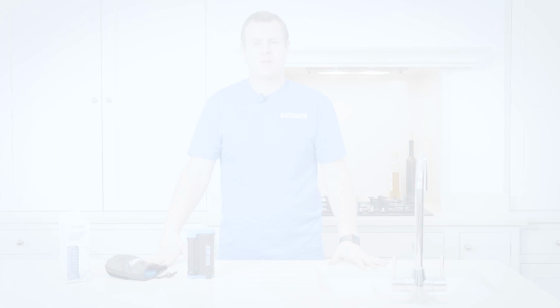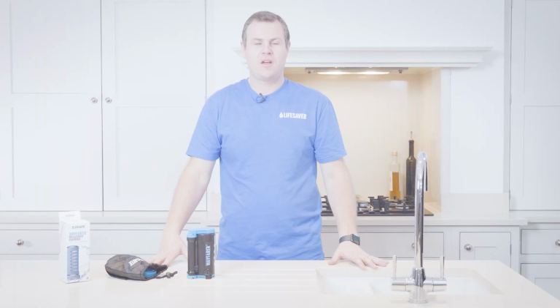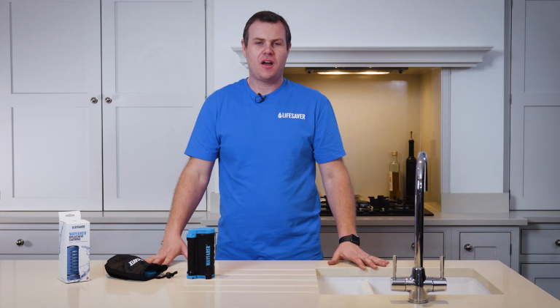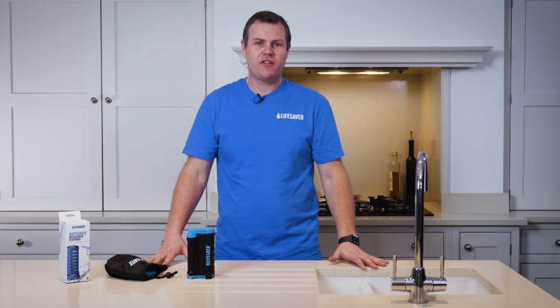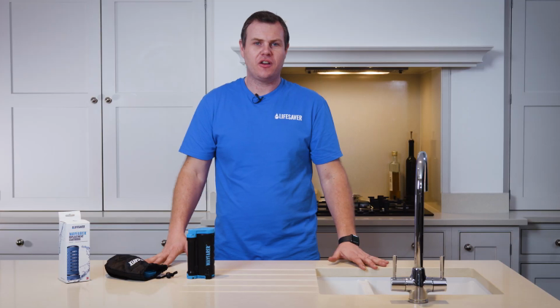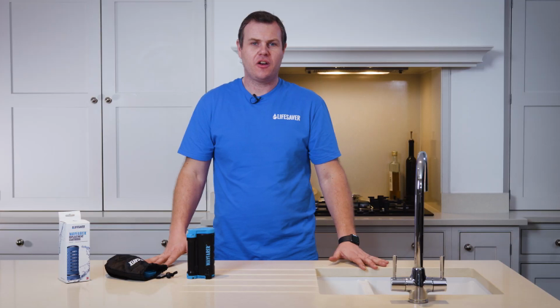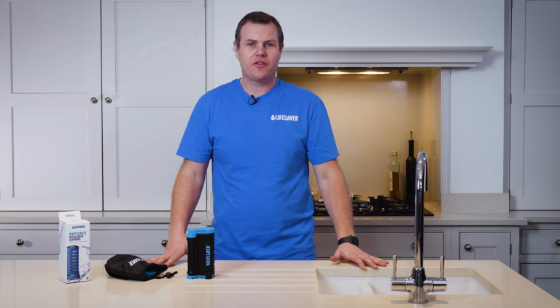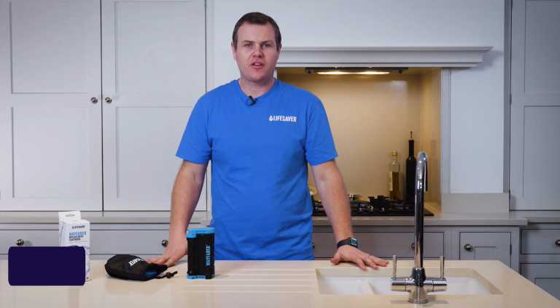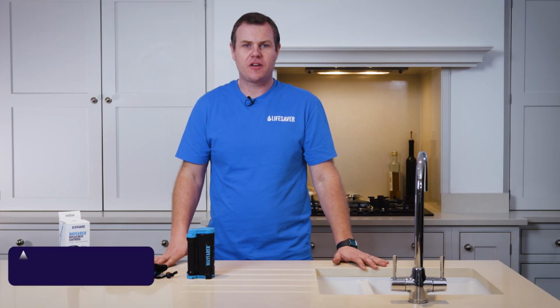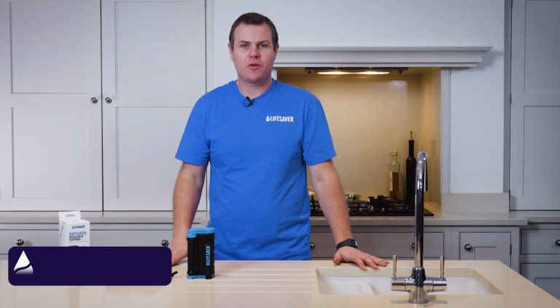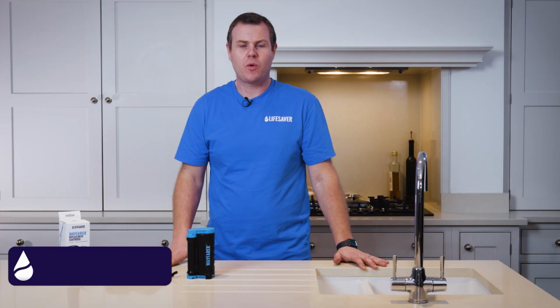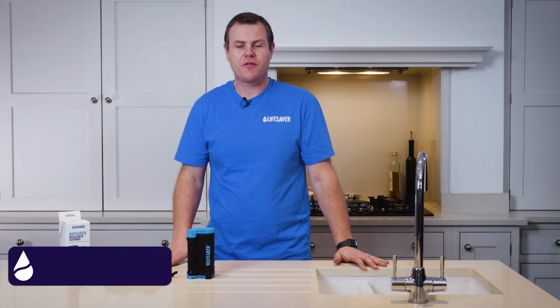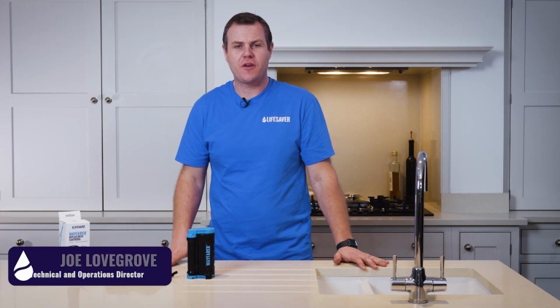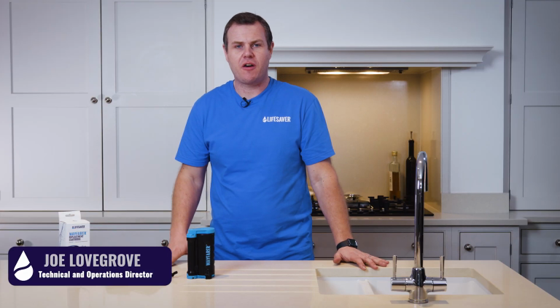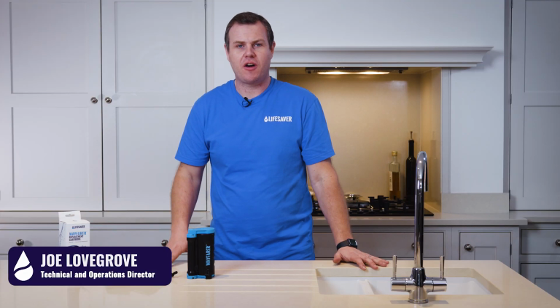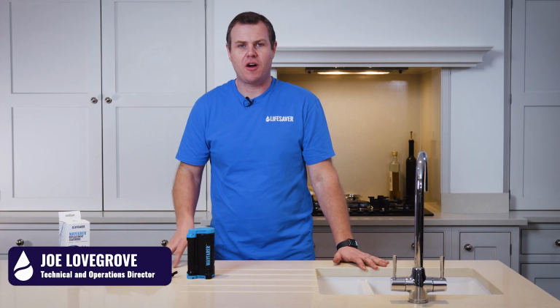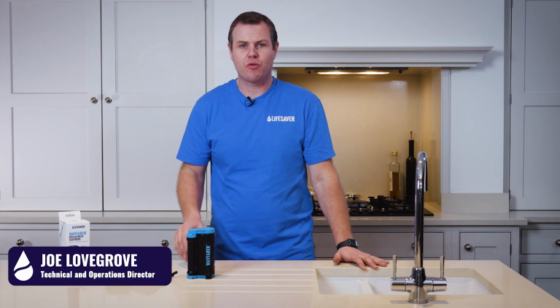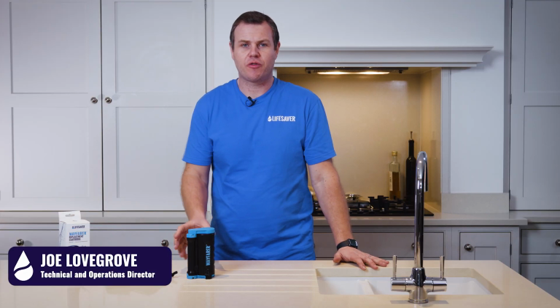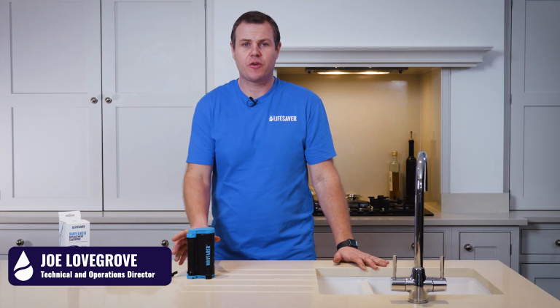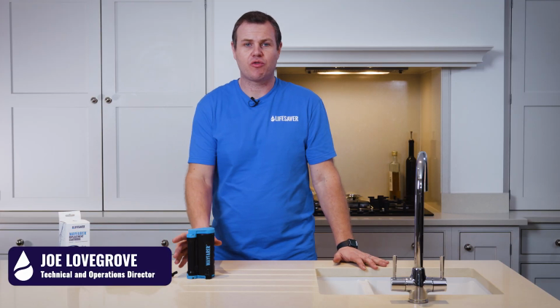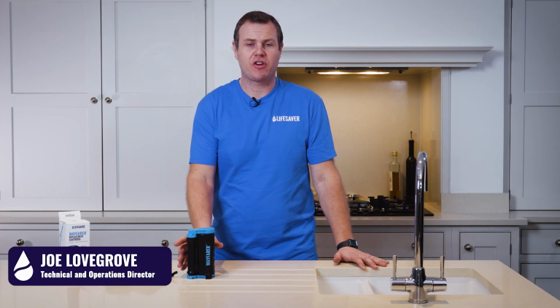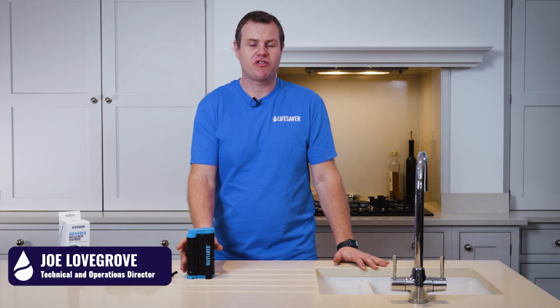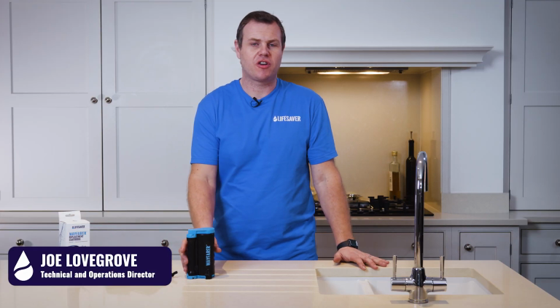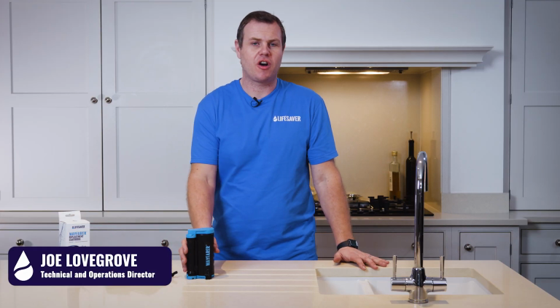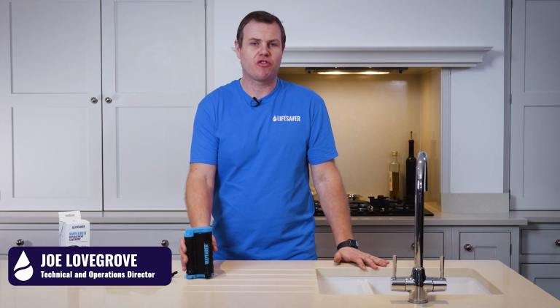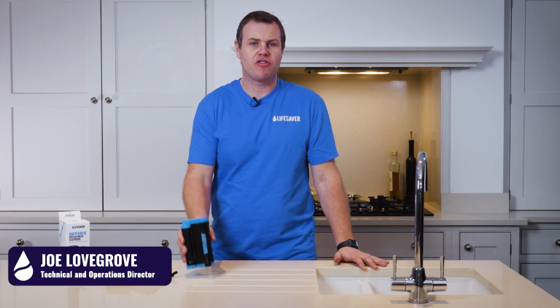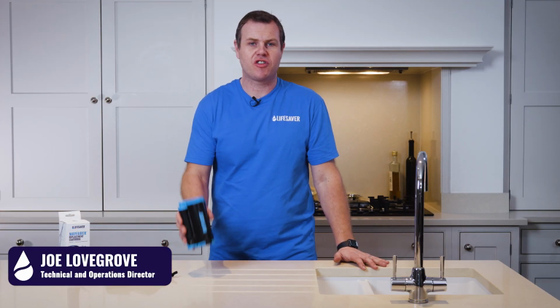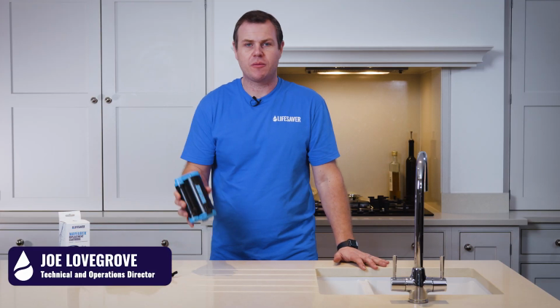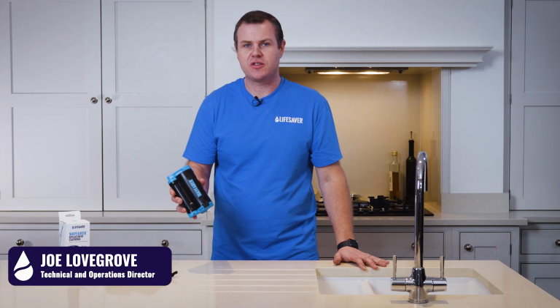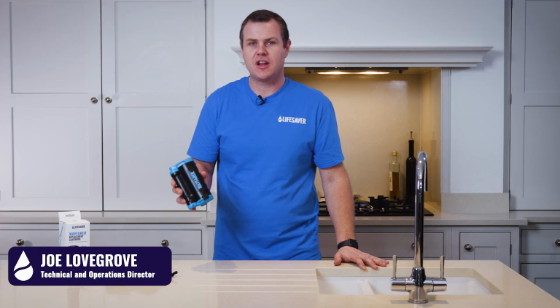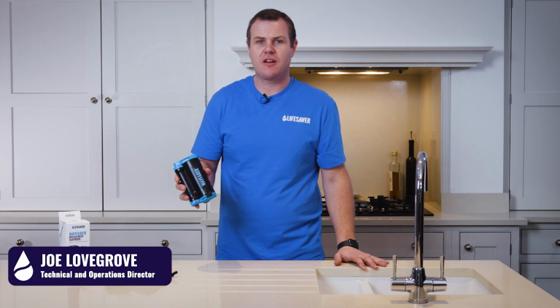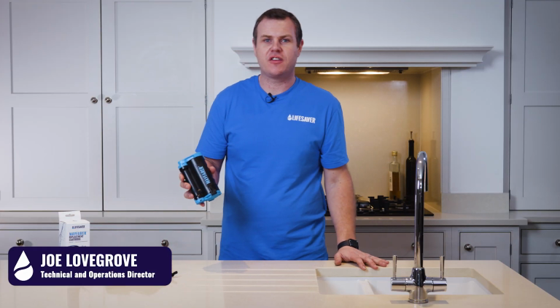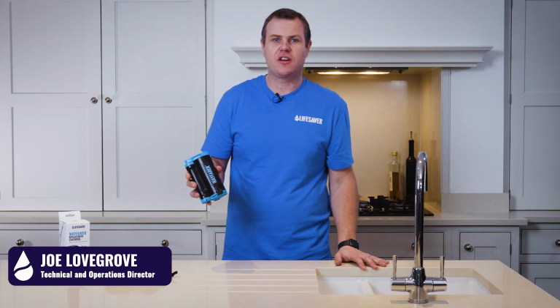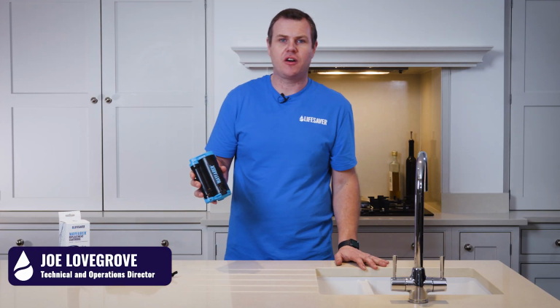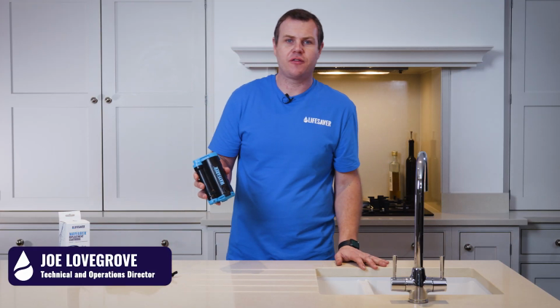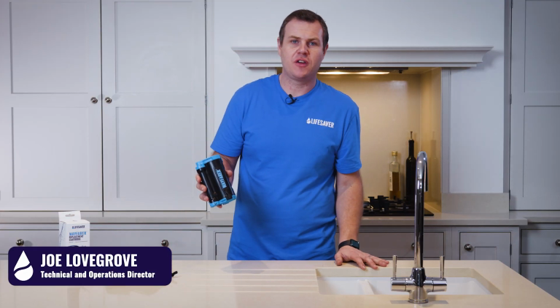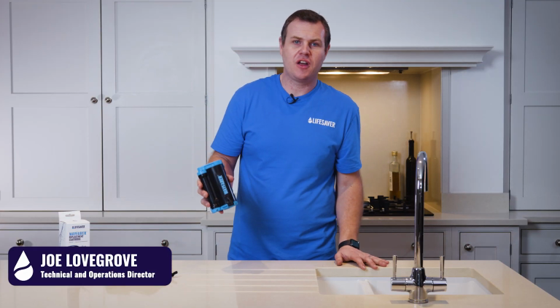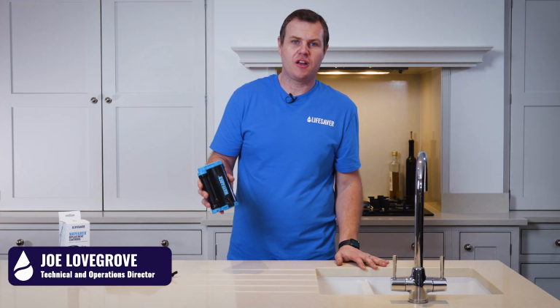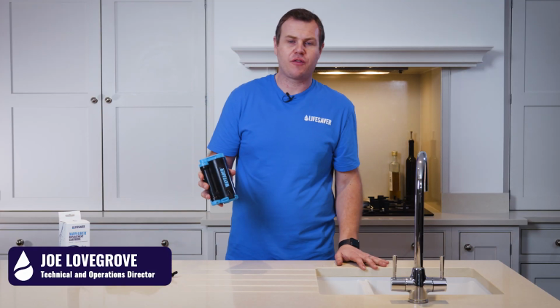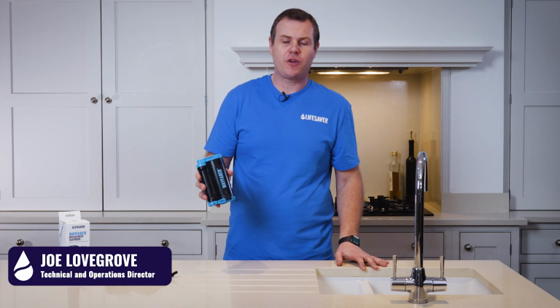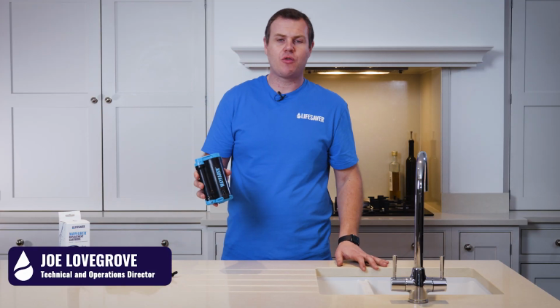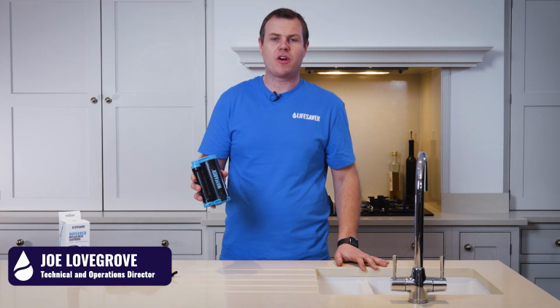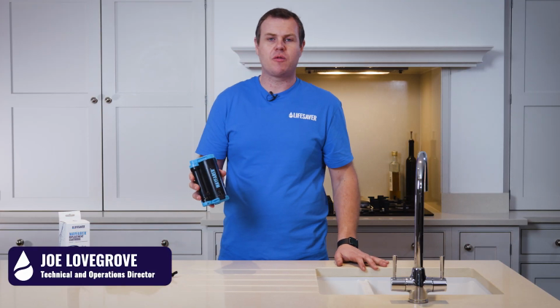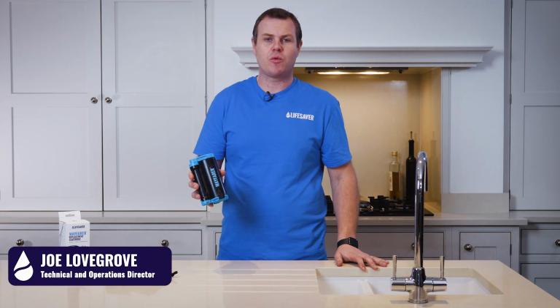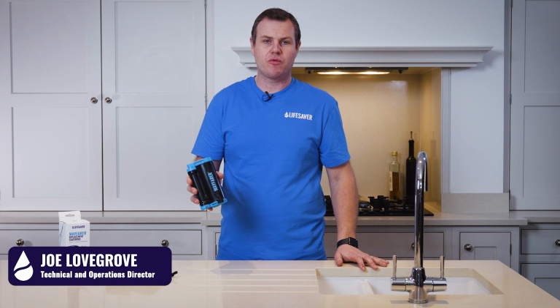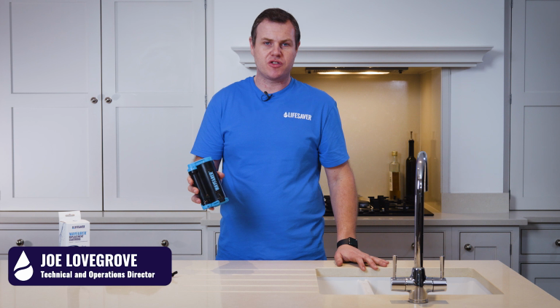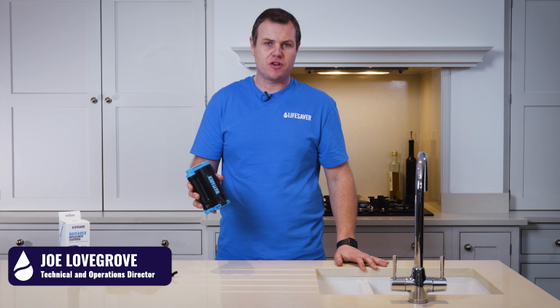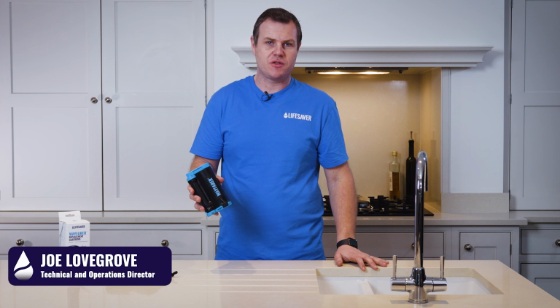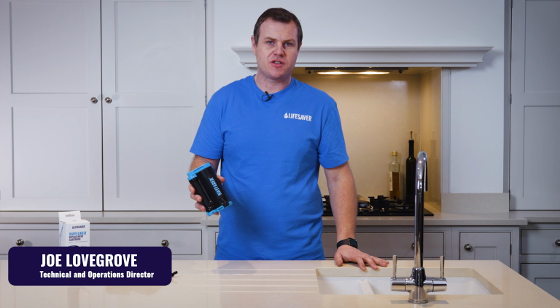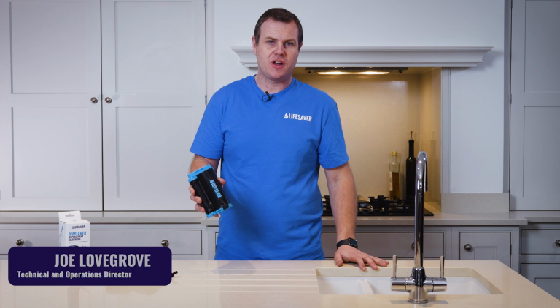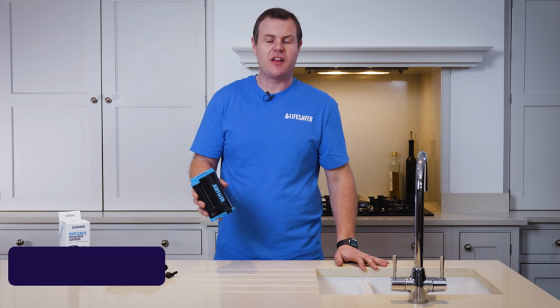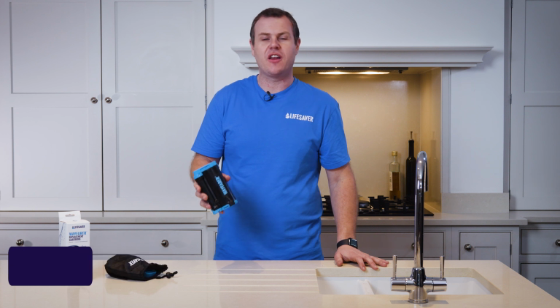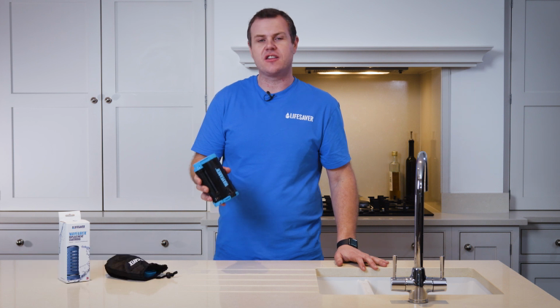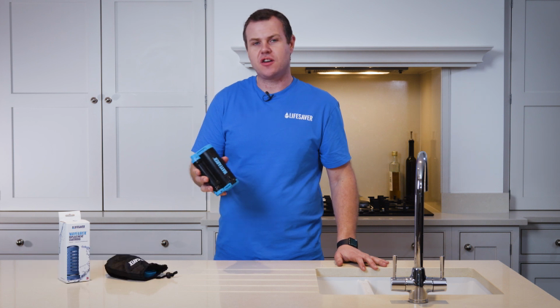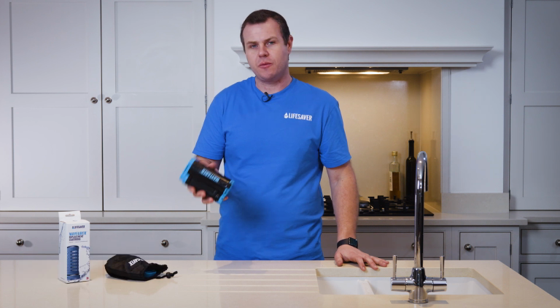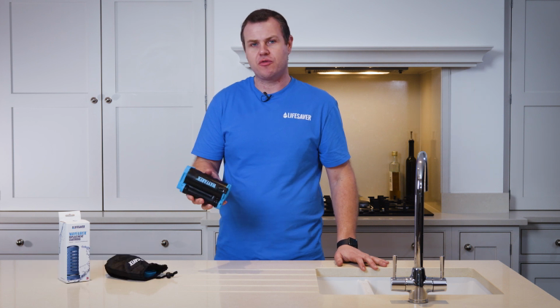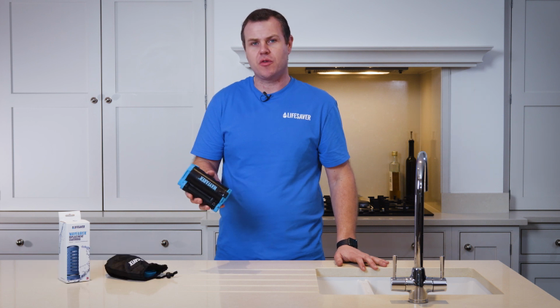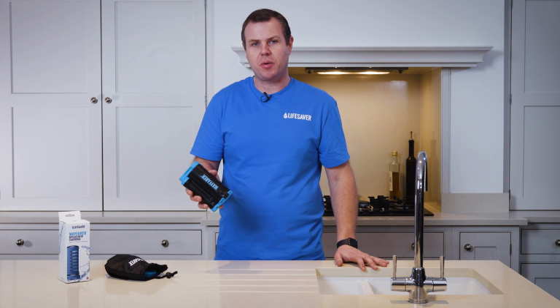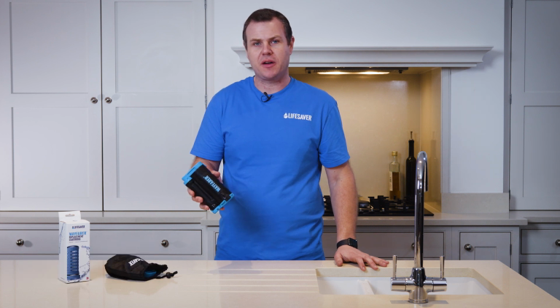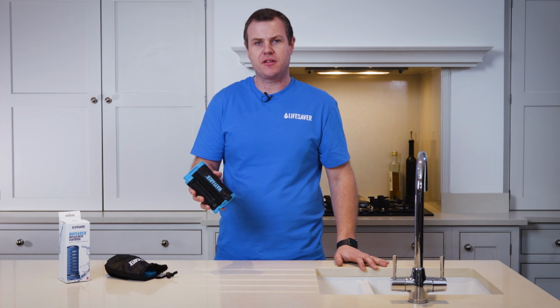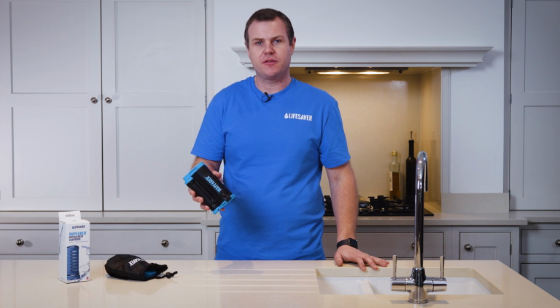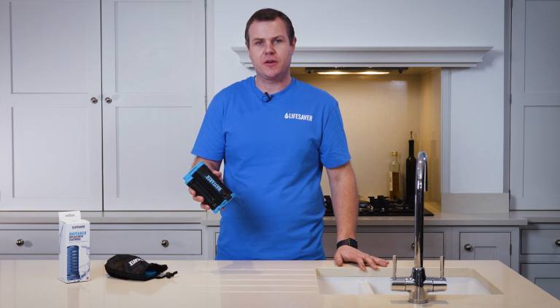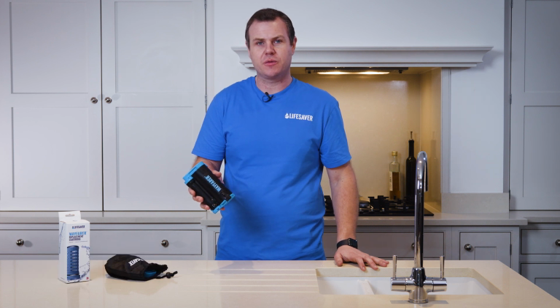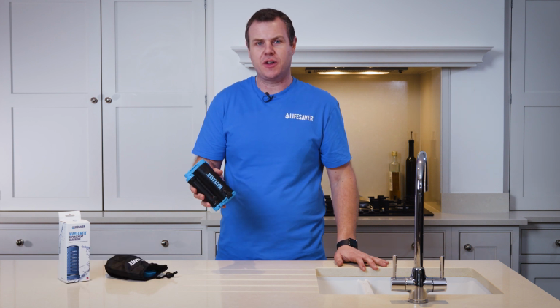As the Lifesaver Wayfarer Ultra Filtration cartridge comes to the end of its life, its flow rate will reduce and then it's time to replace the filter.